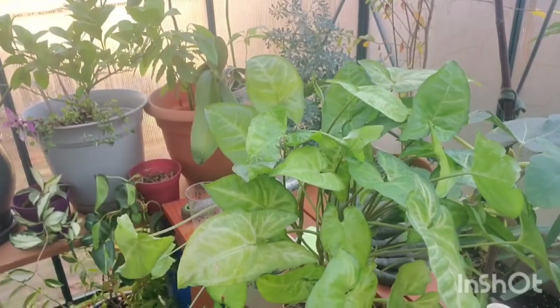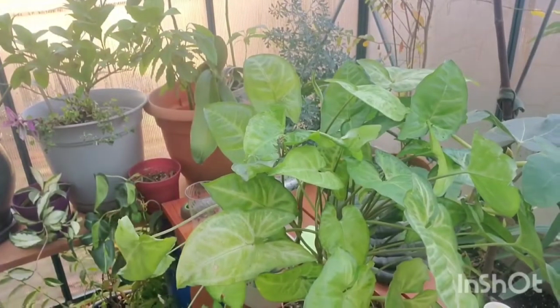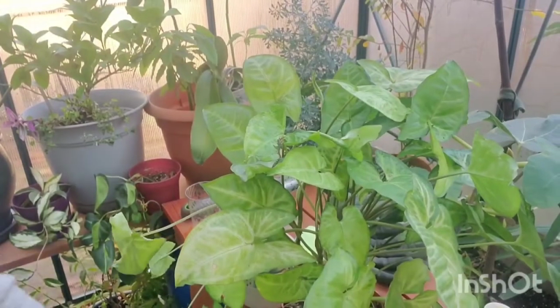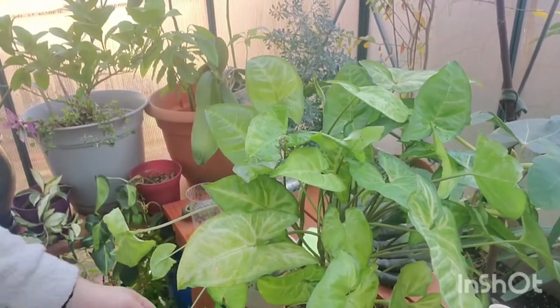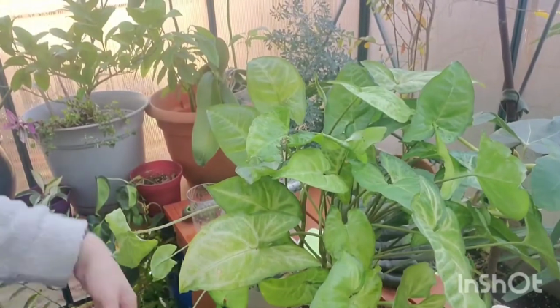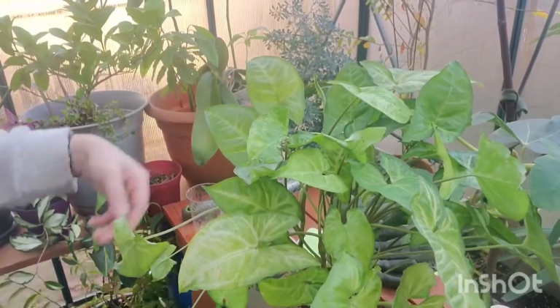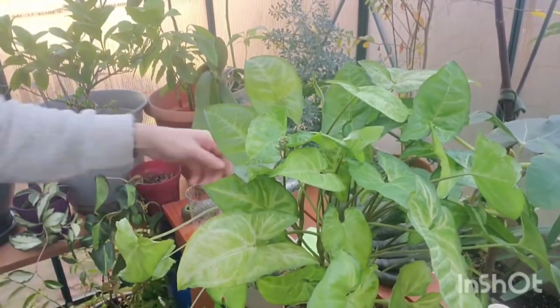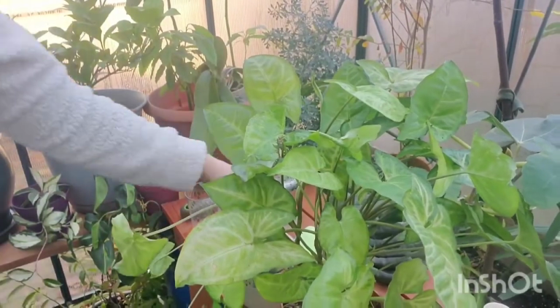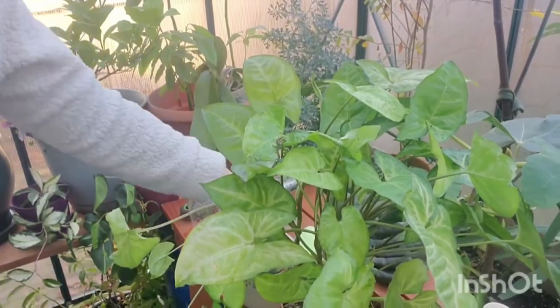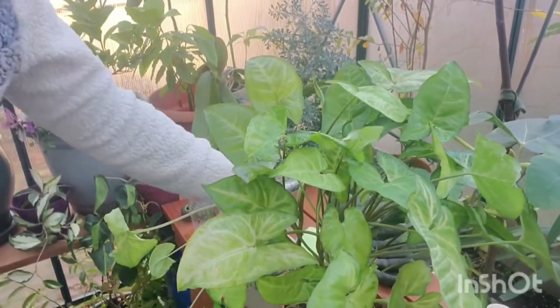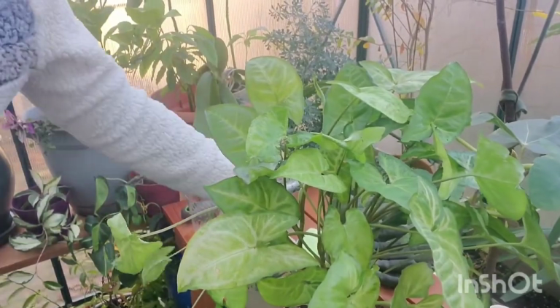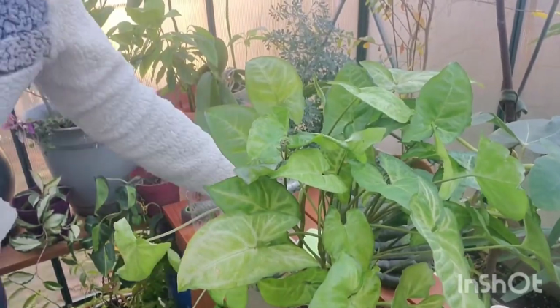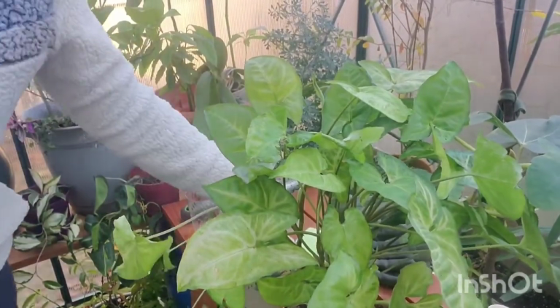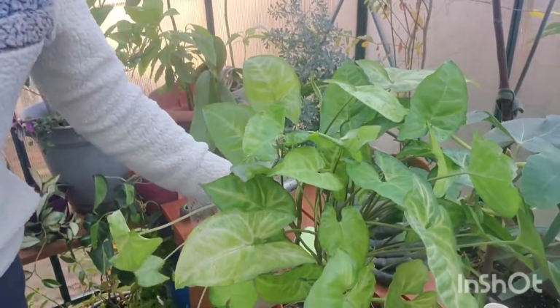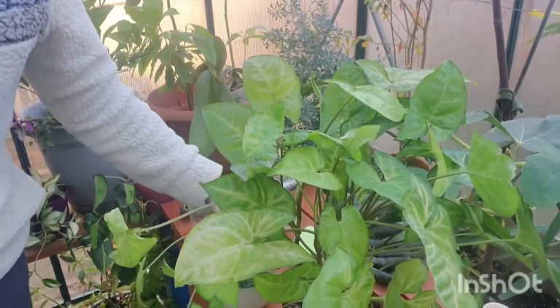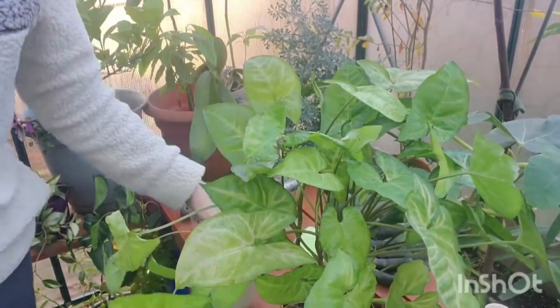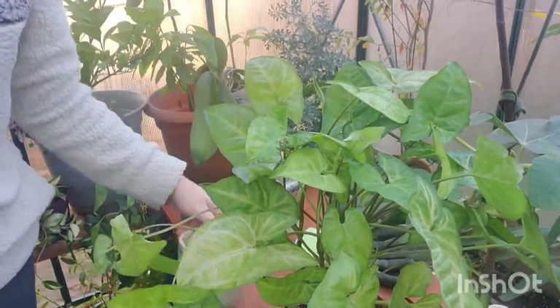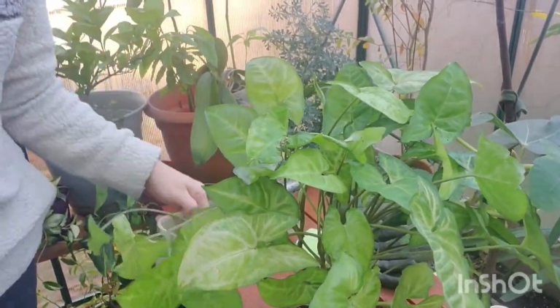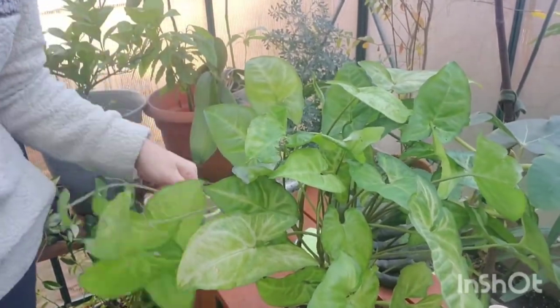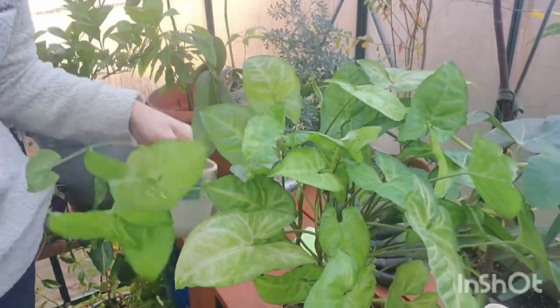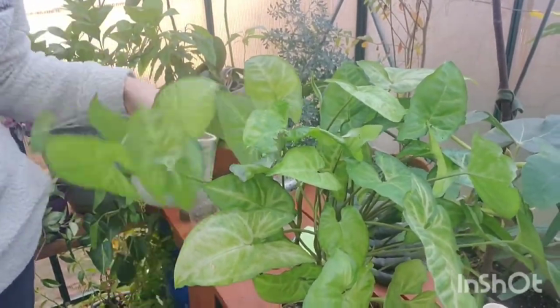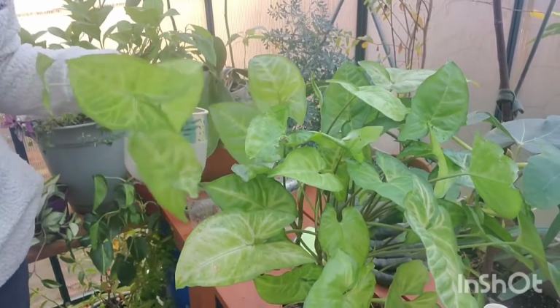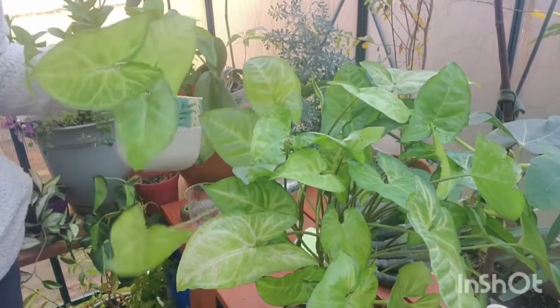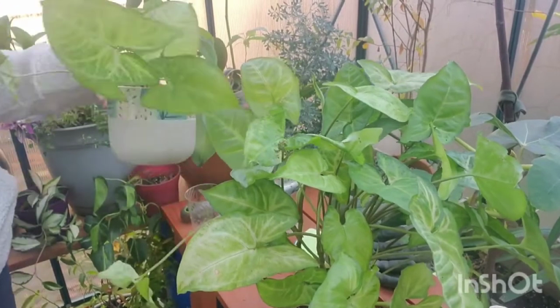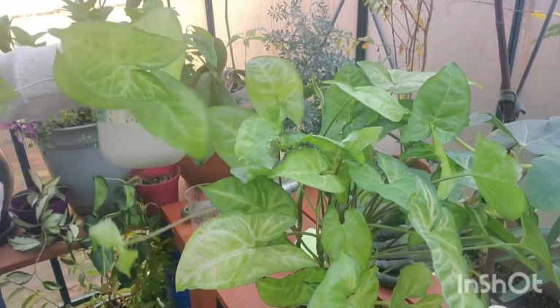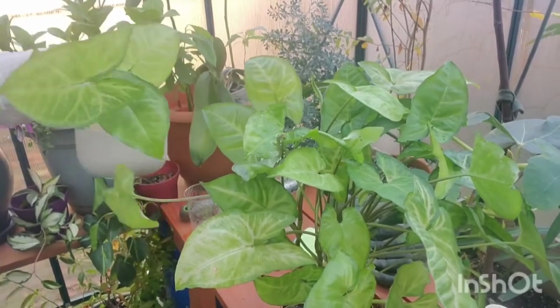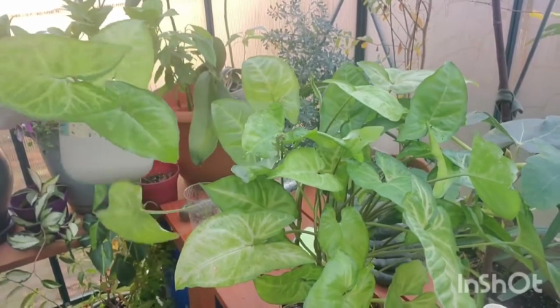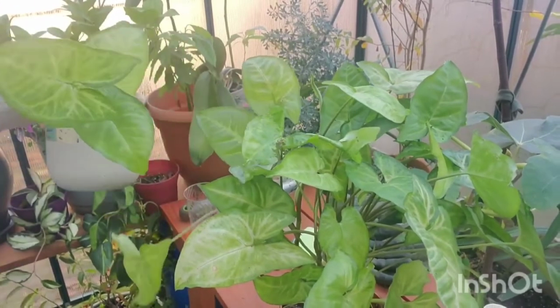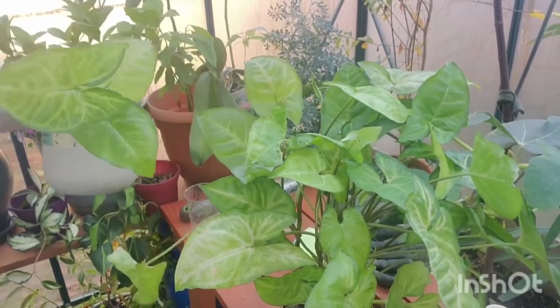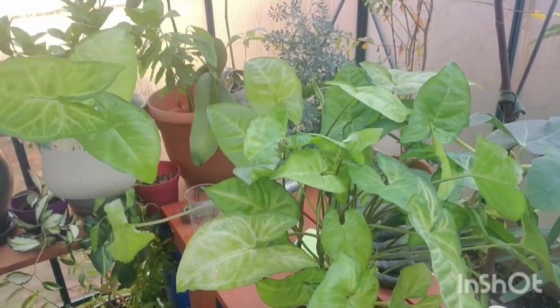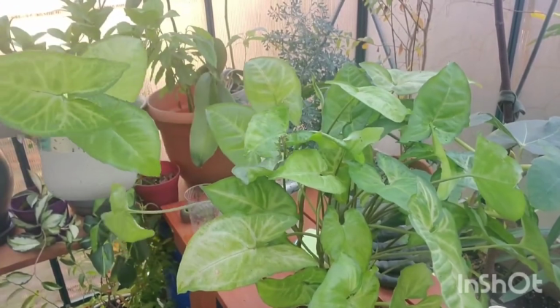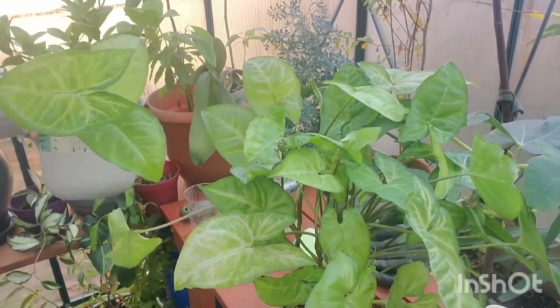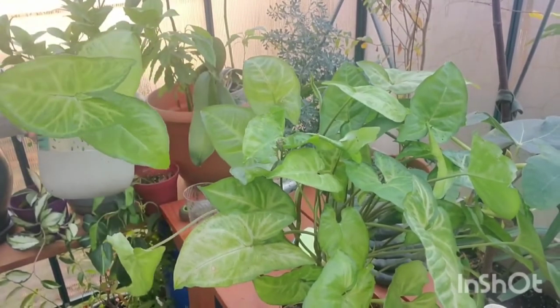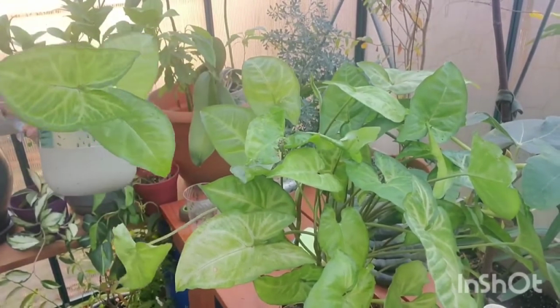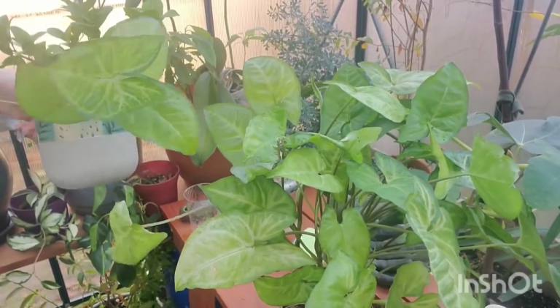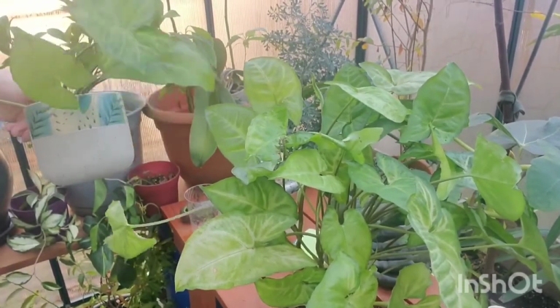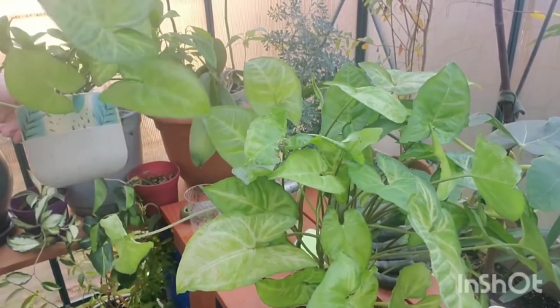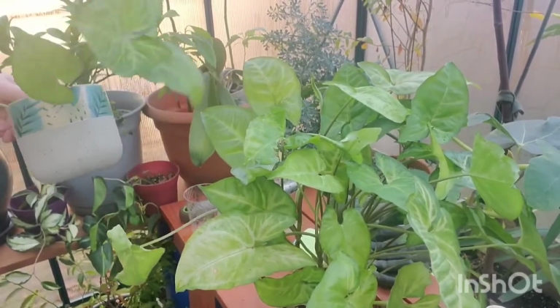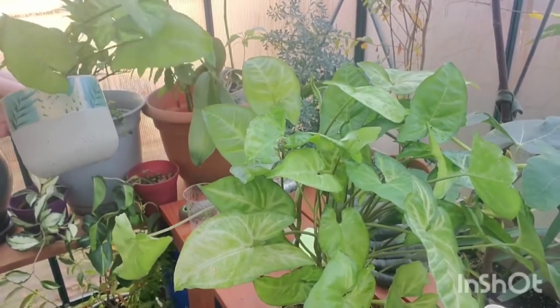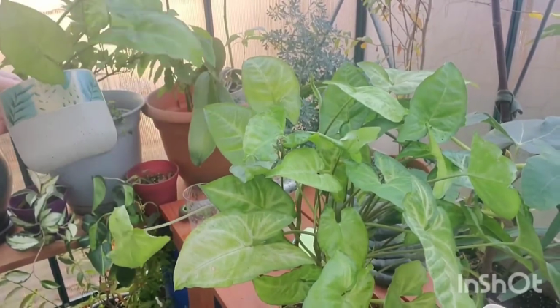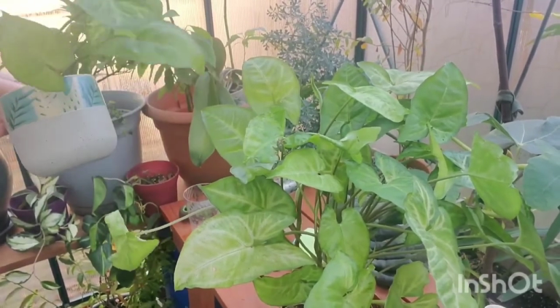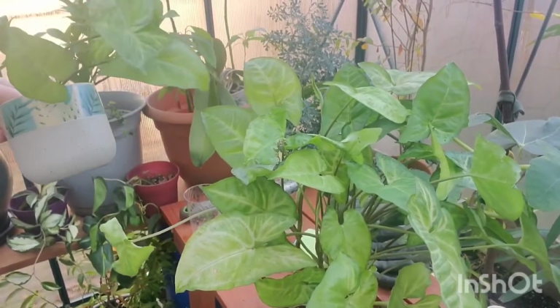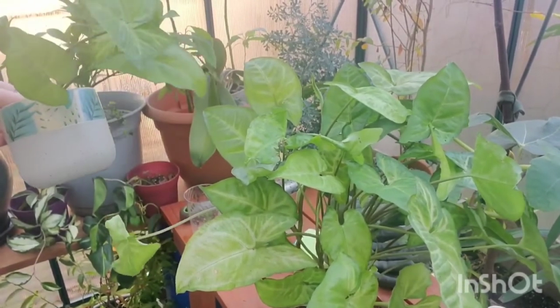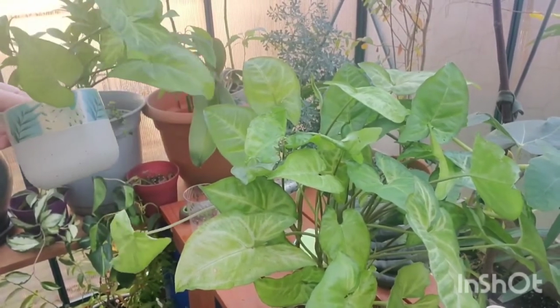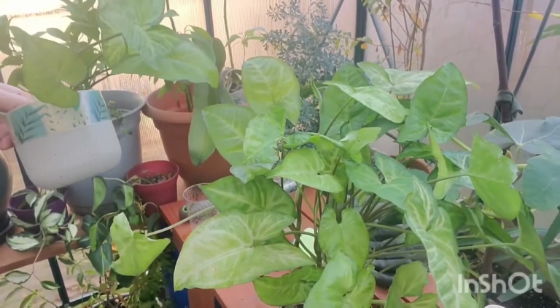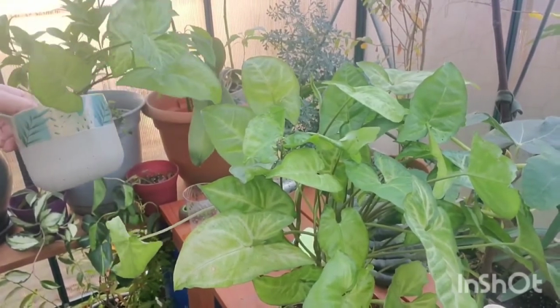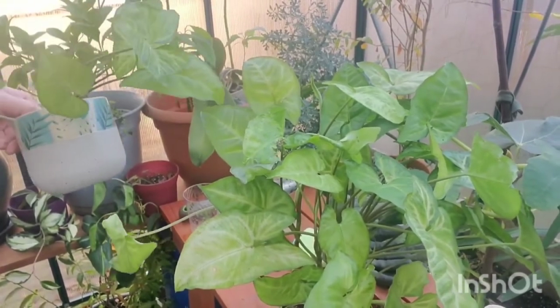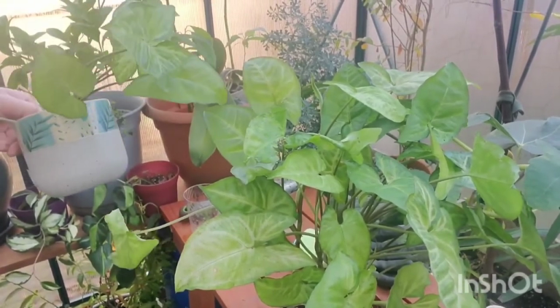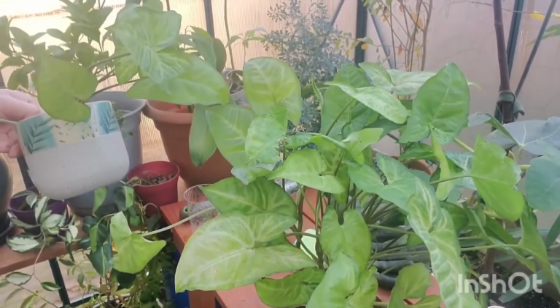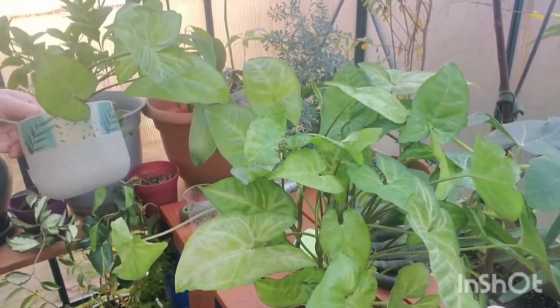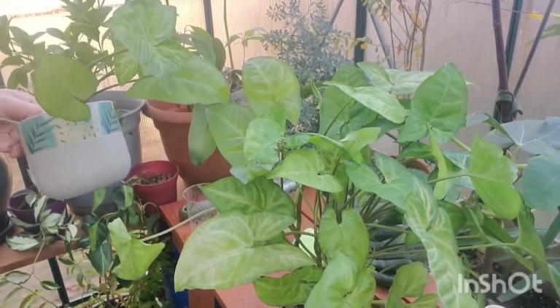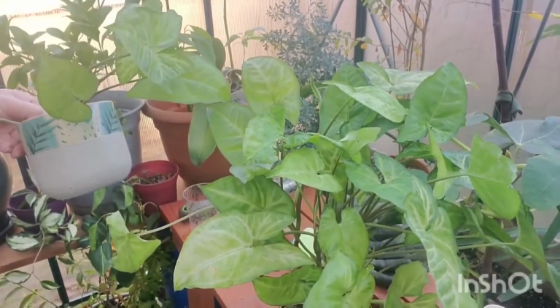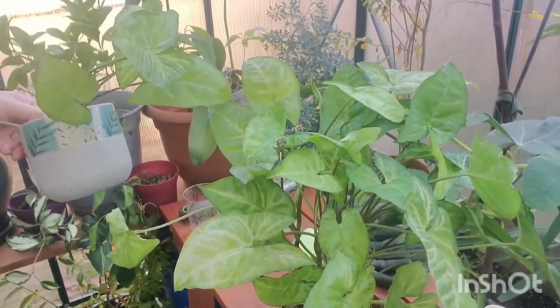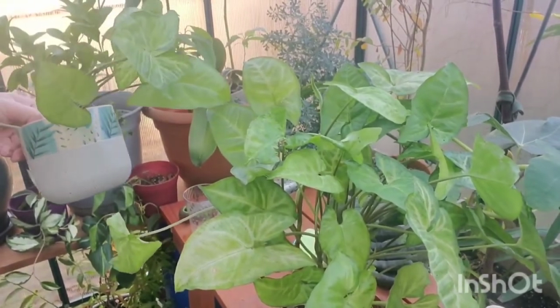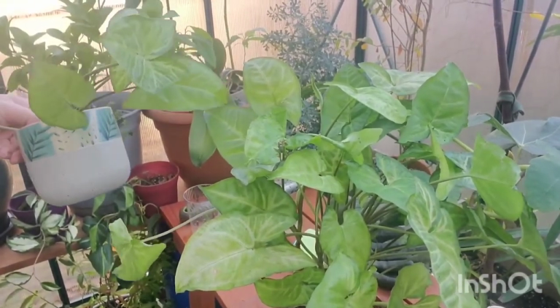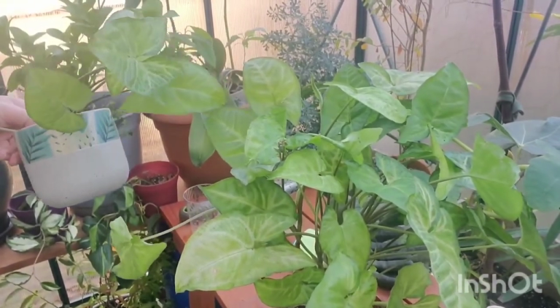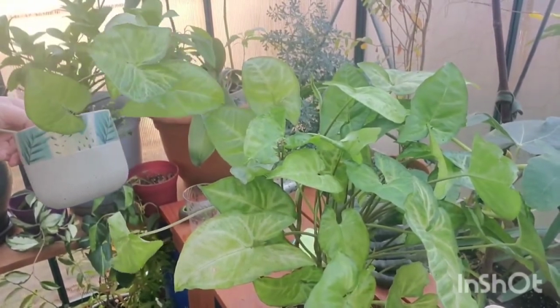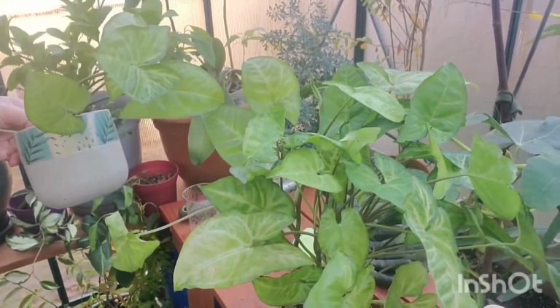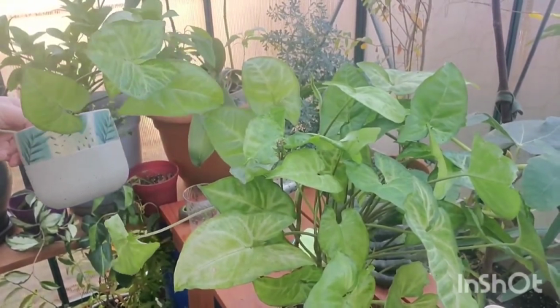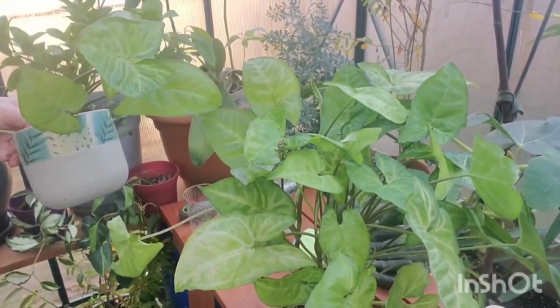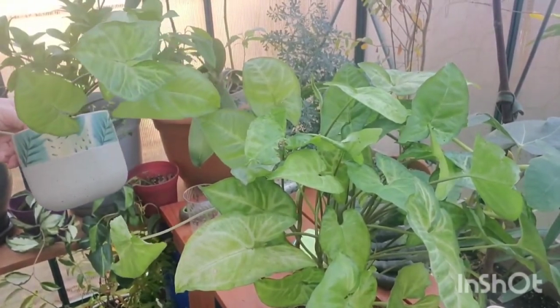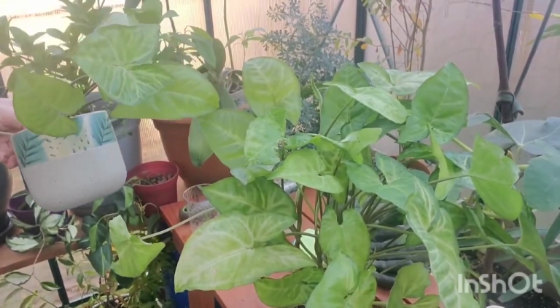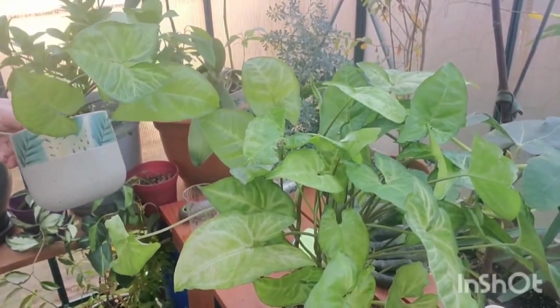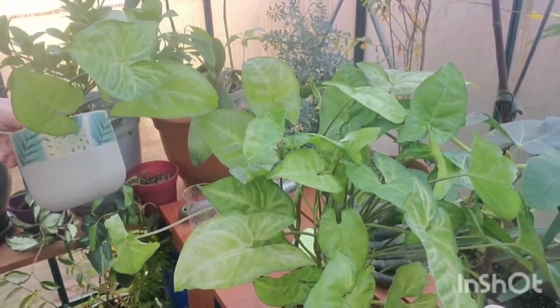Hello and welcome! Today I'm going to show you how to propagate, or make a smaller plant from a bigger plant.